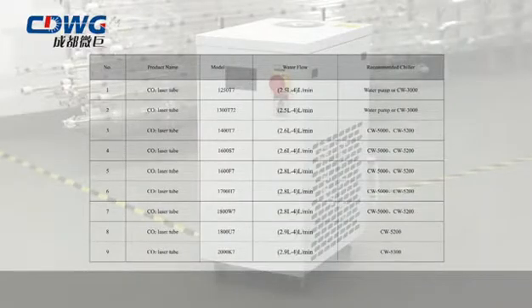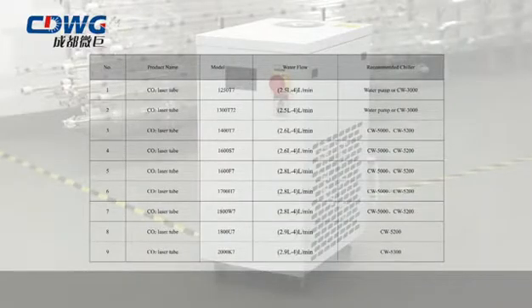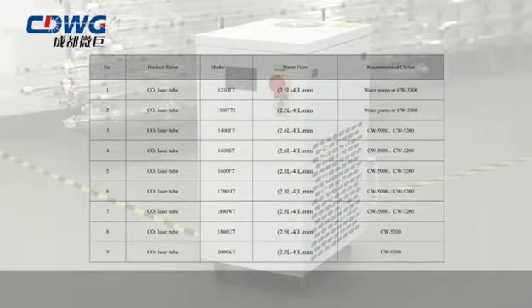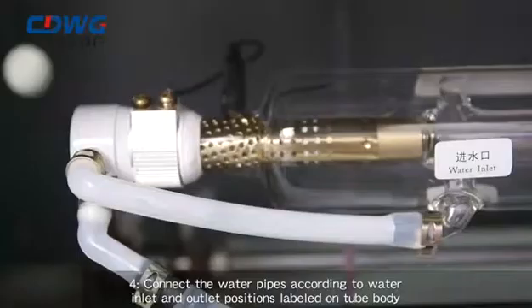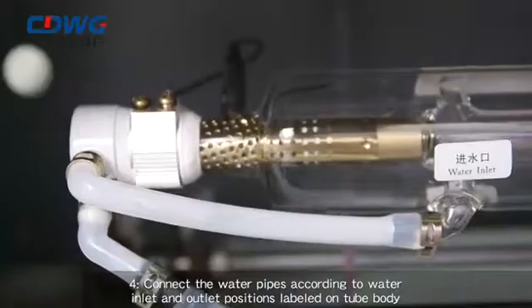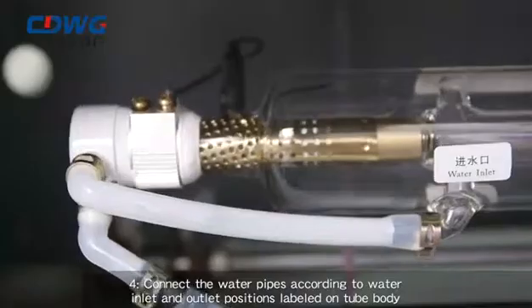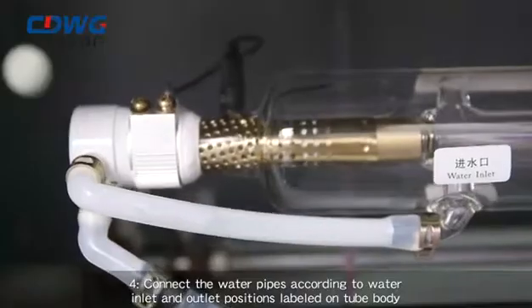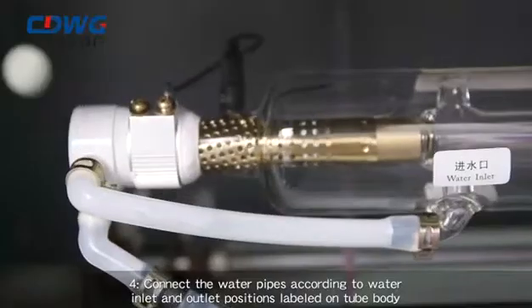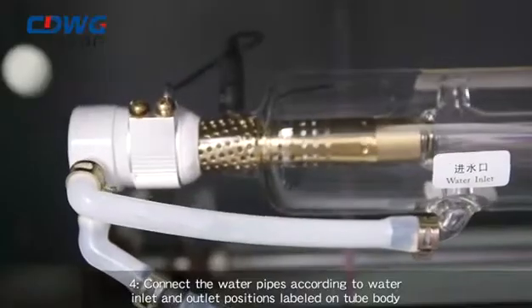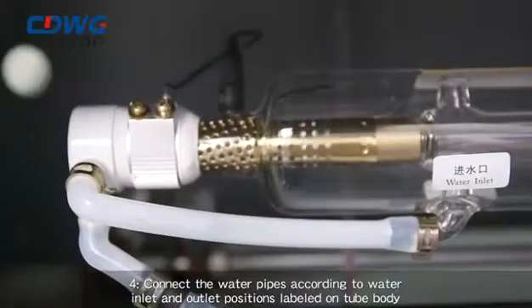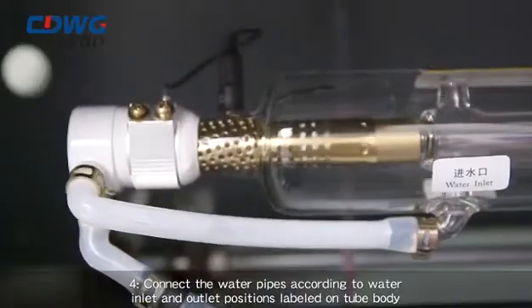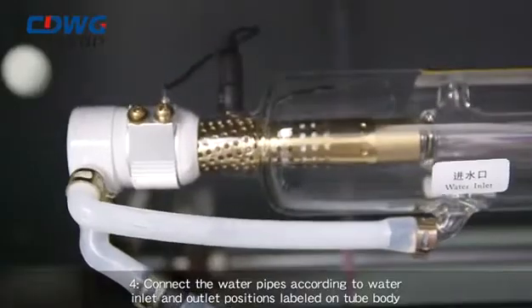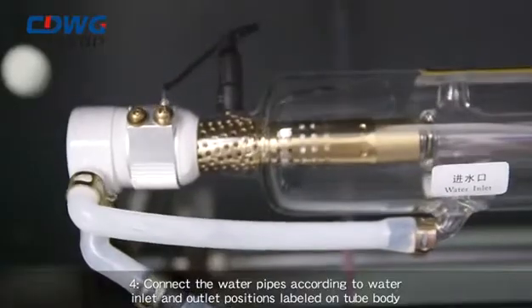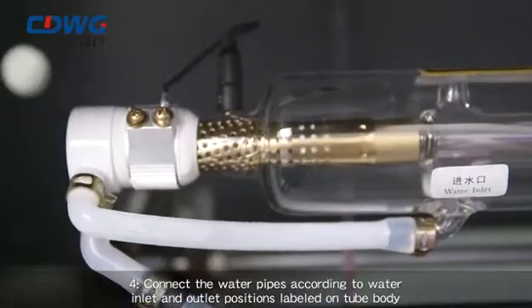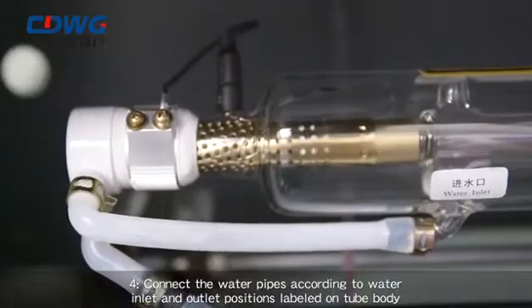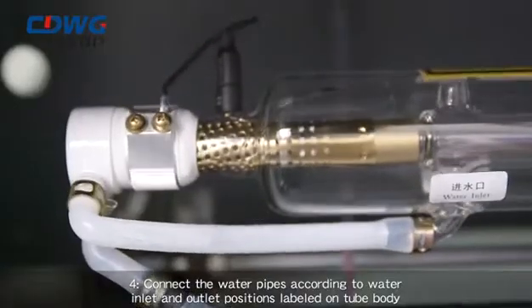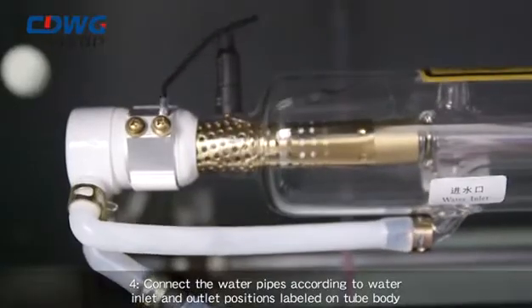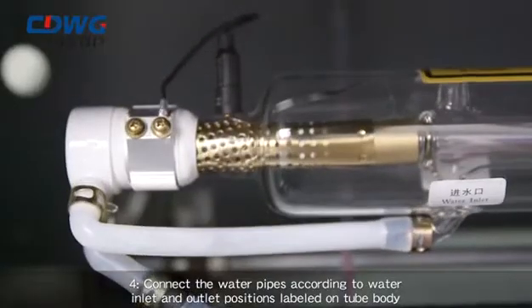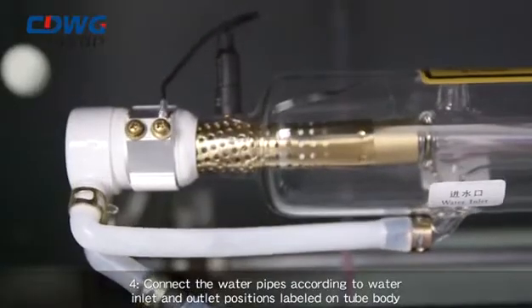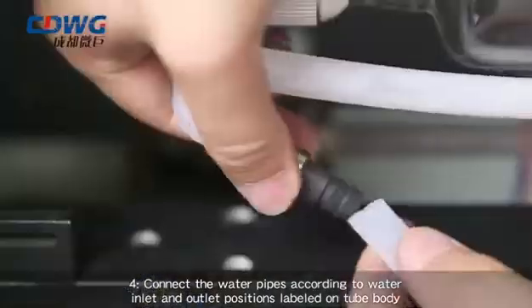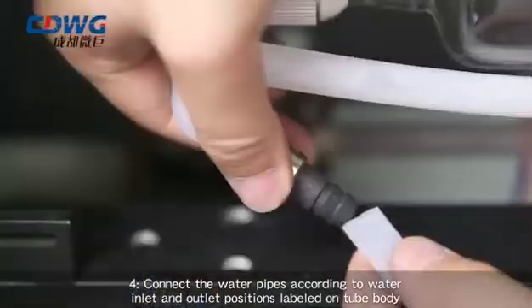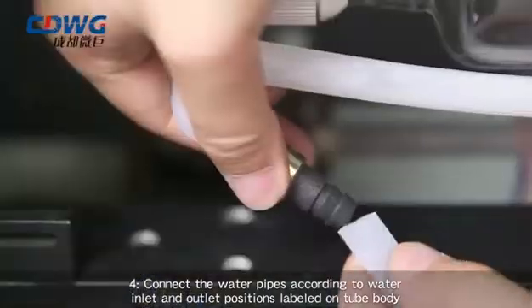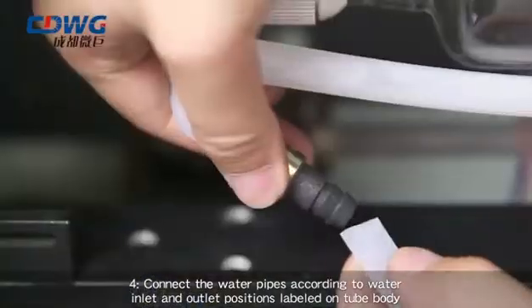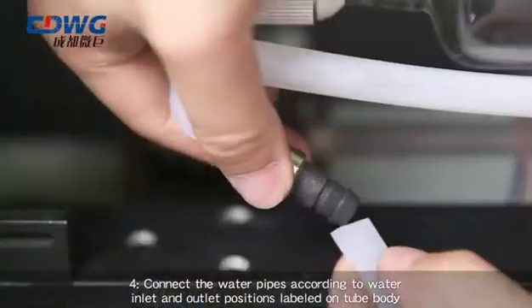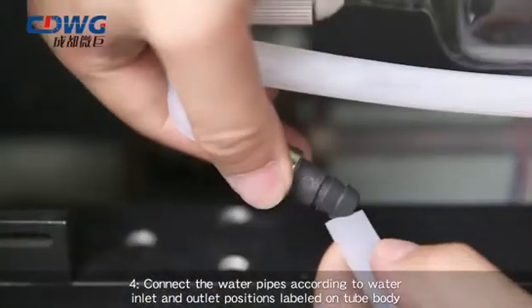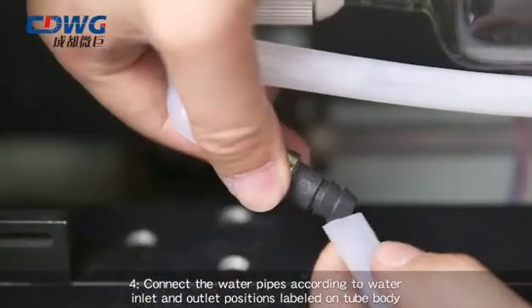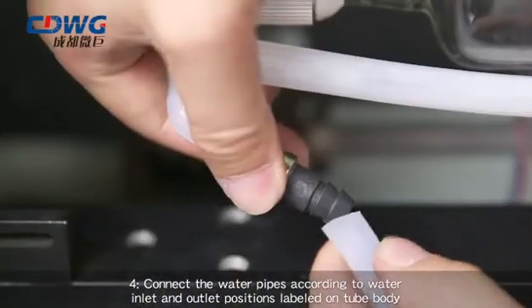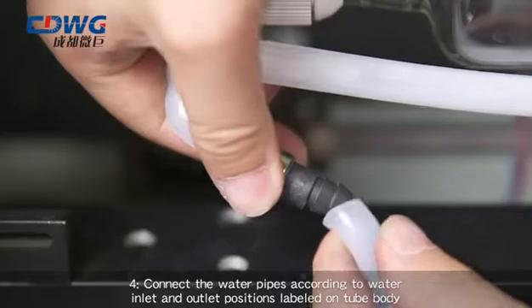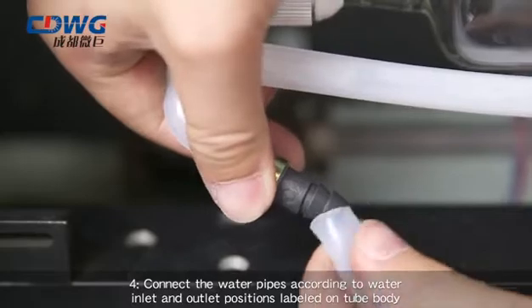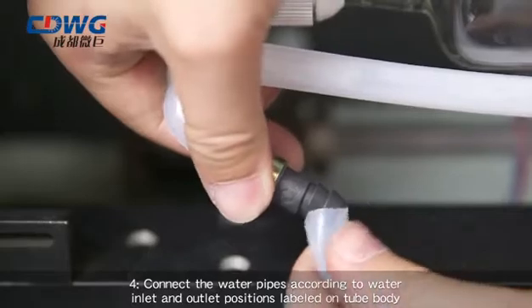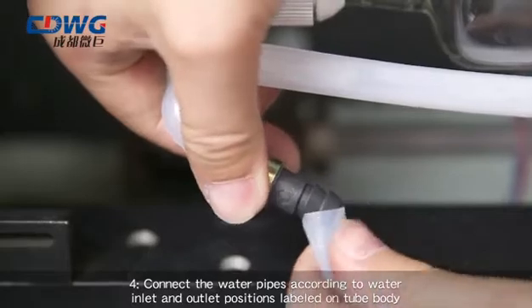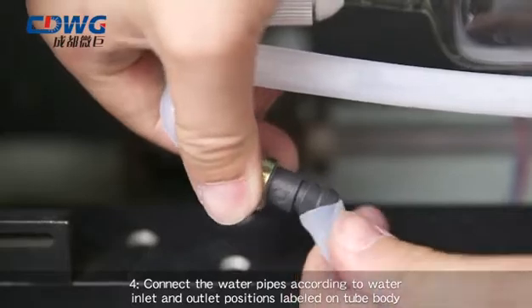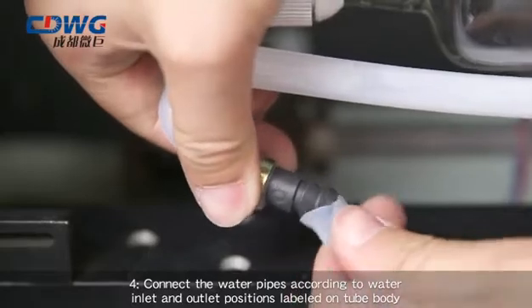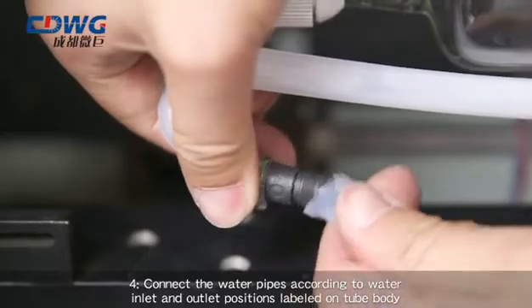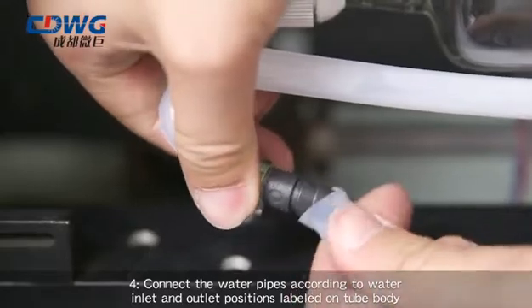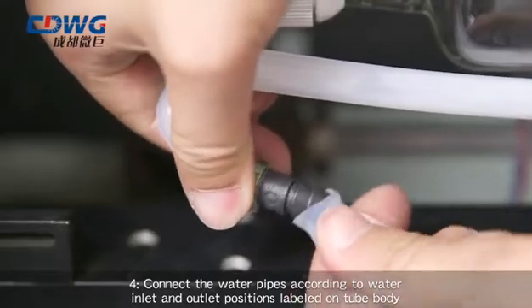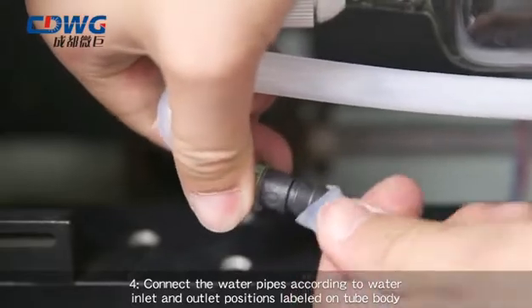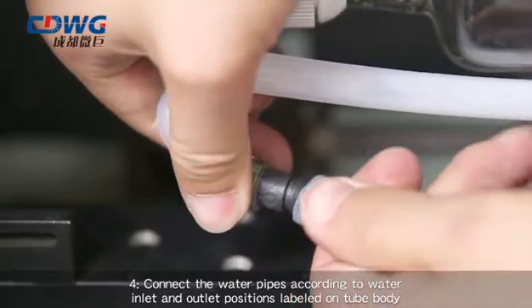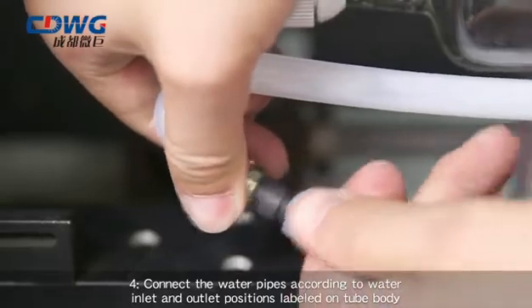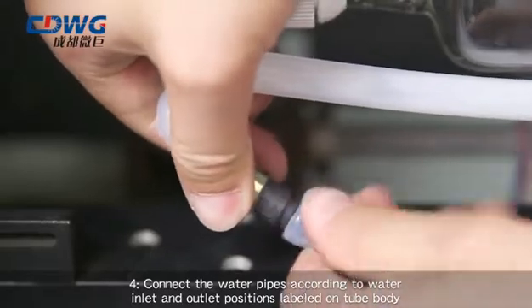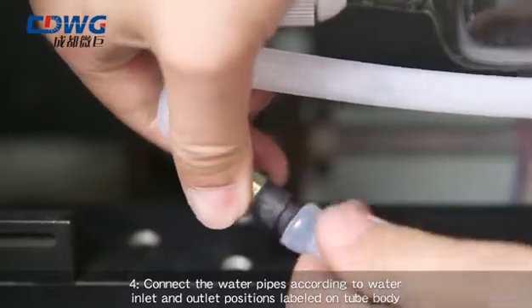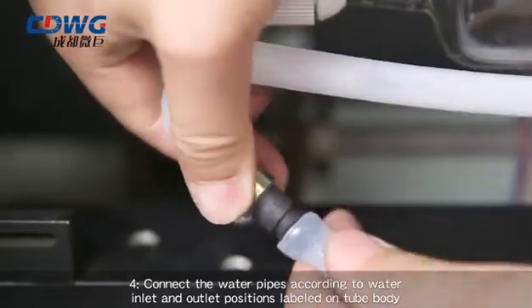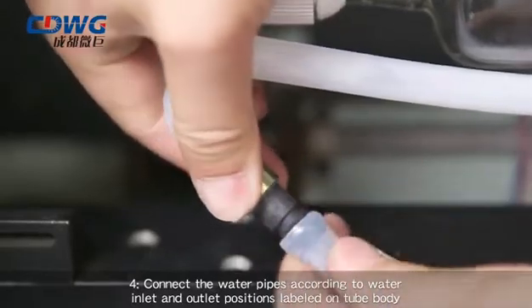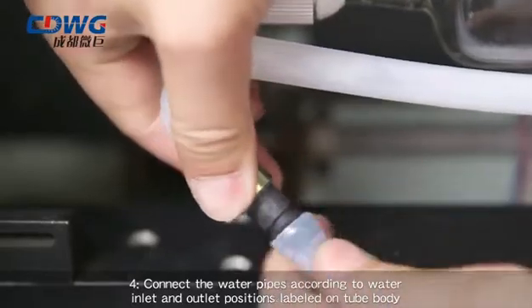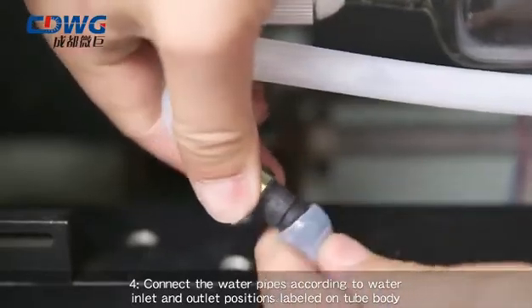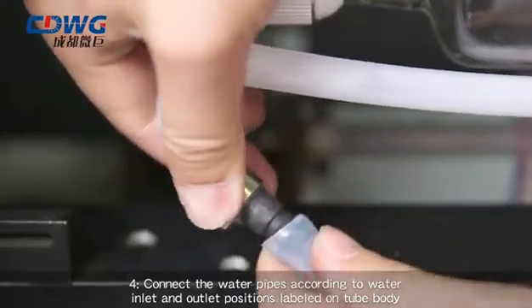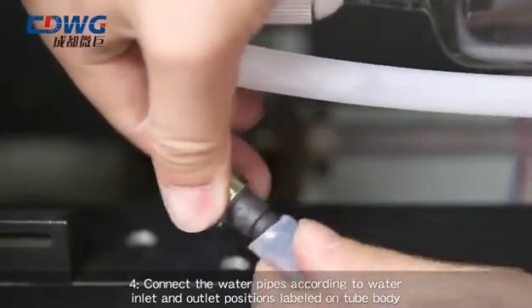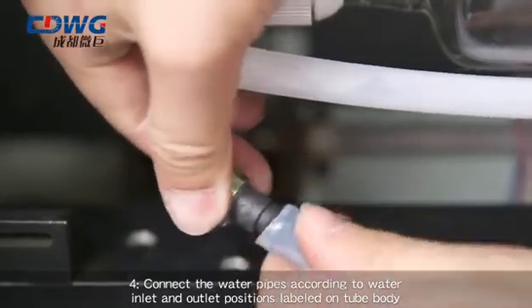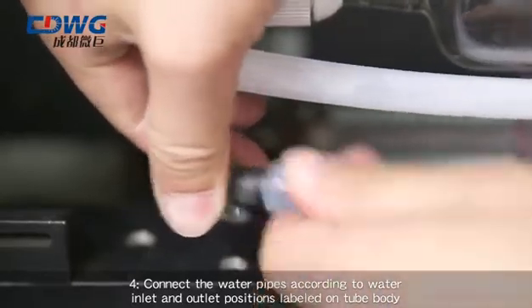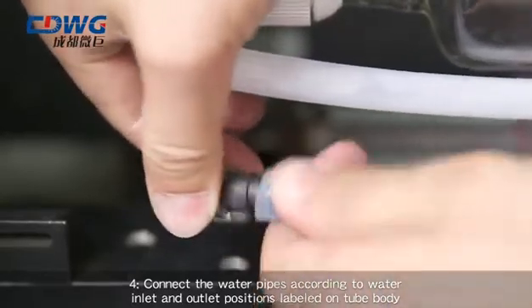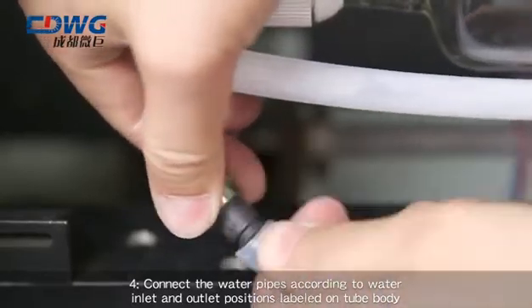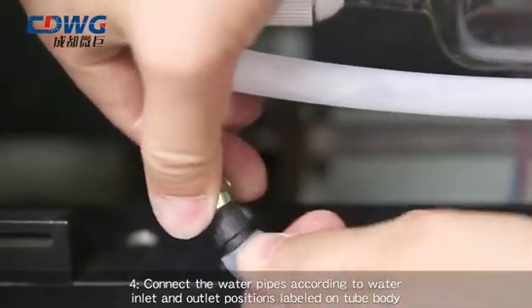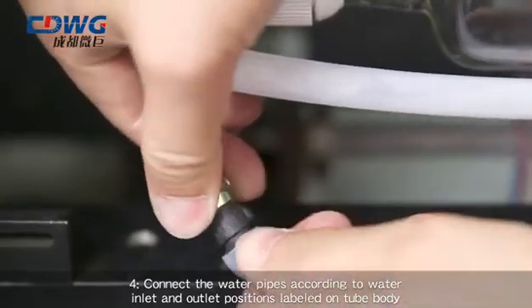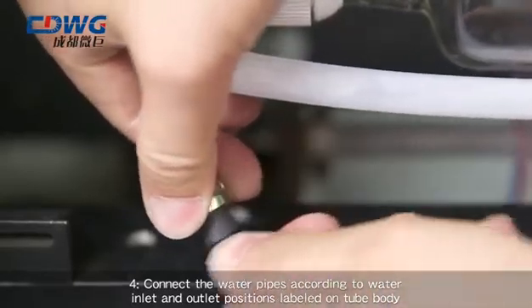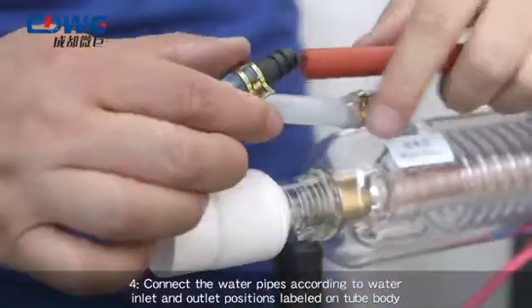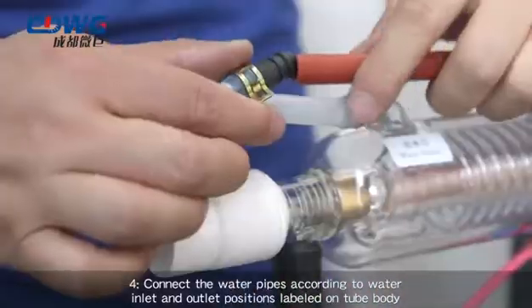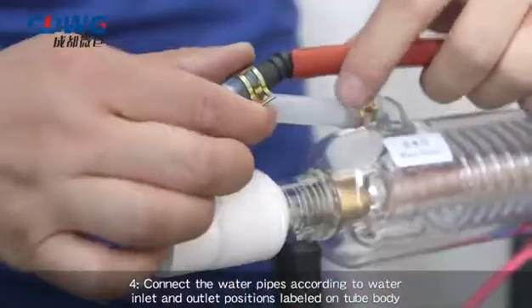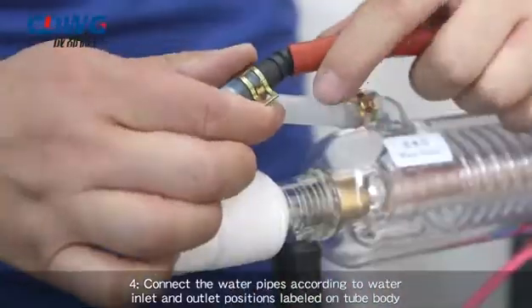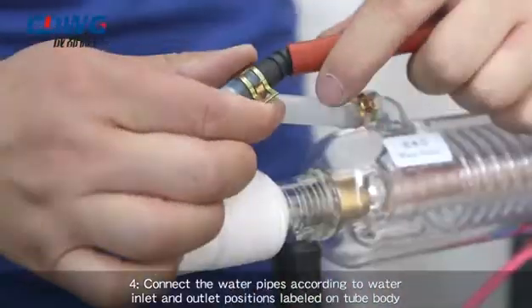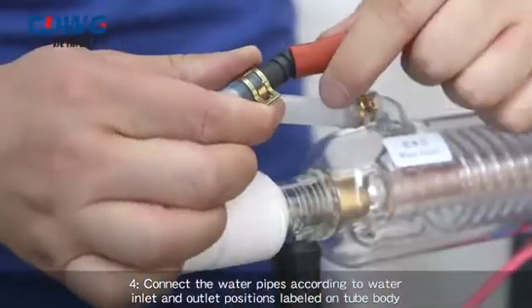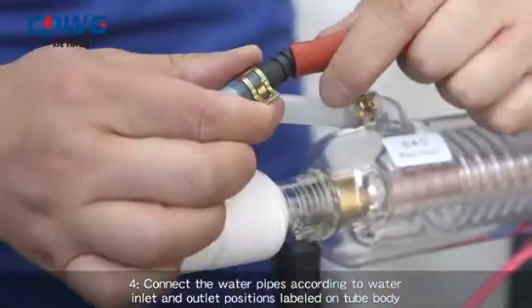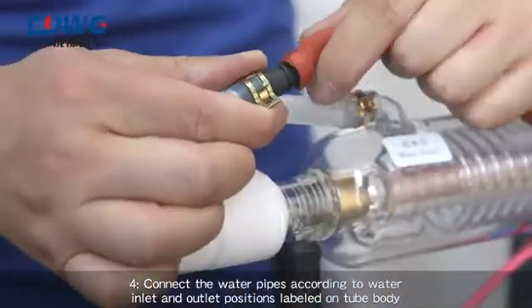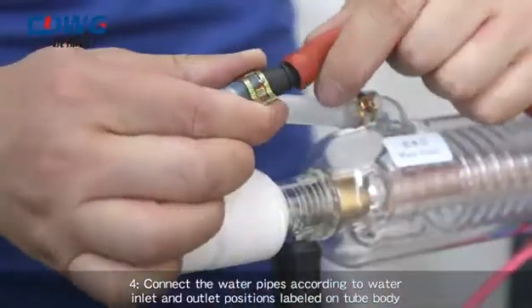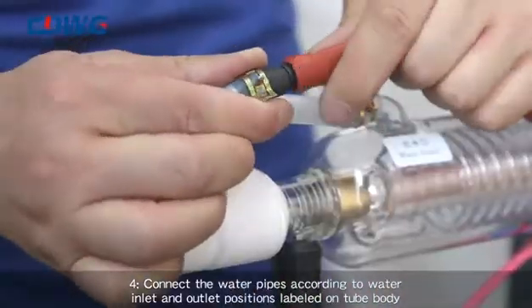Step 4: Connect the water pipes according to the water inlet and outlet positions labeled on the tube body.